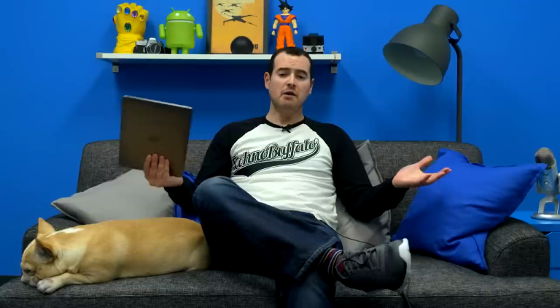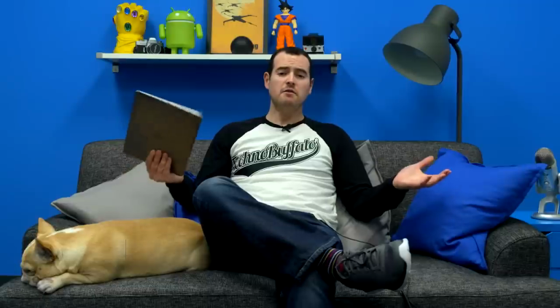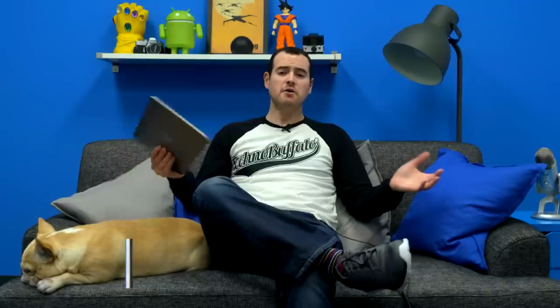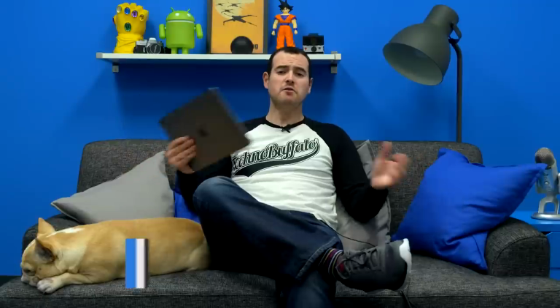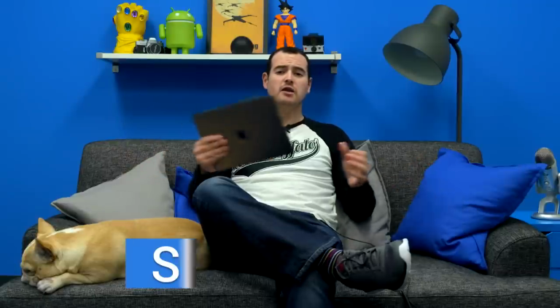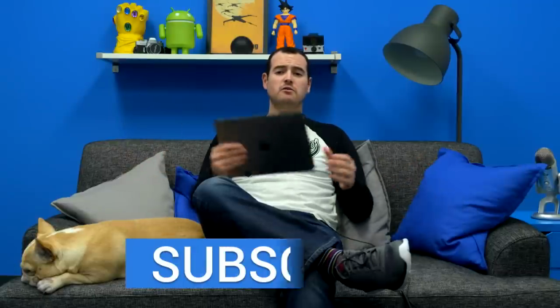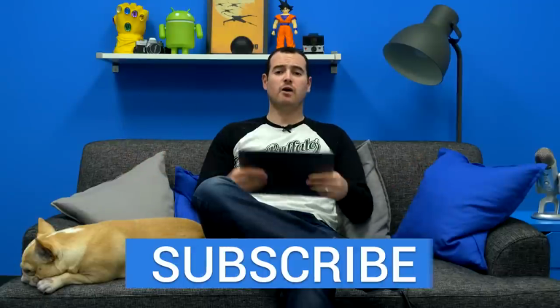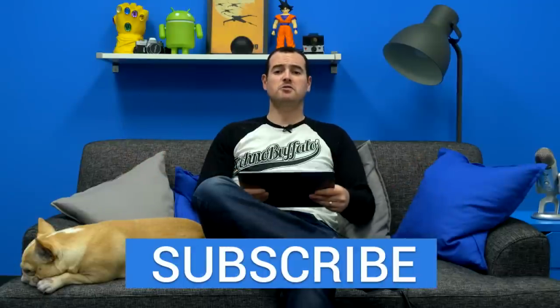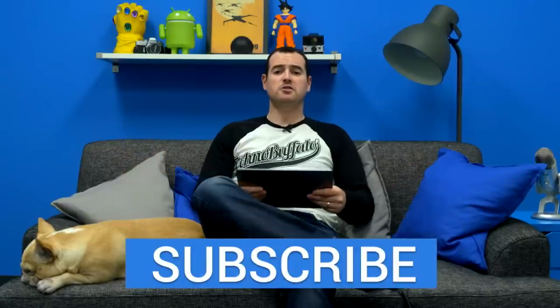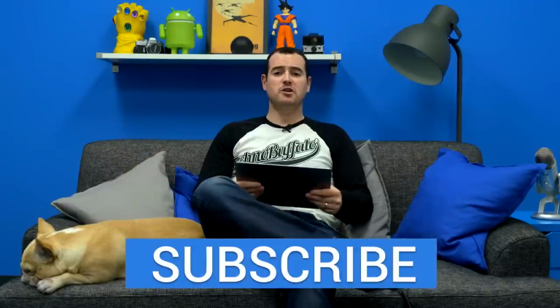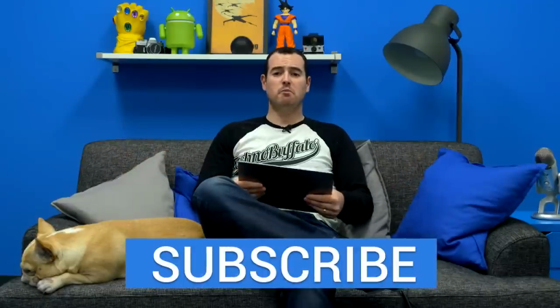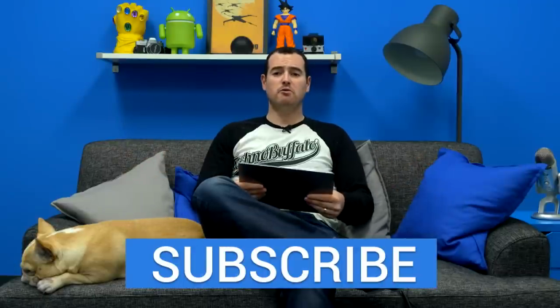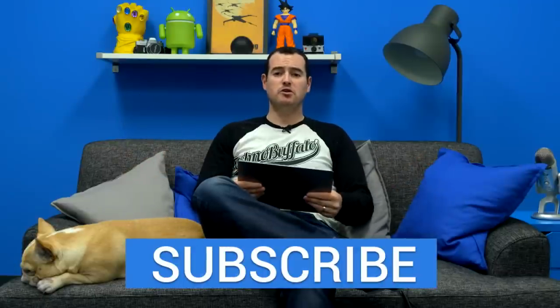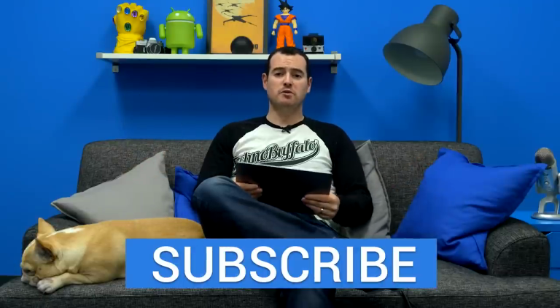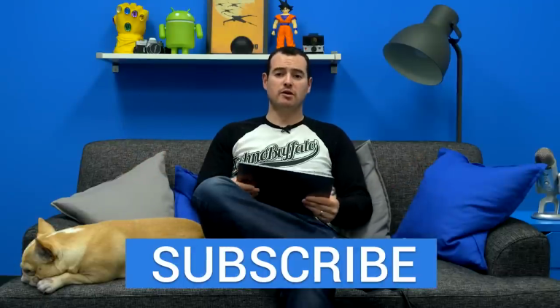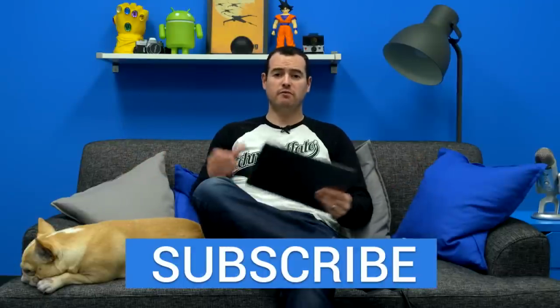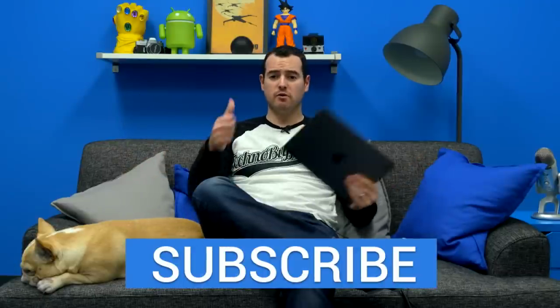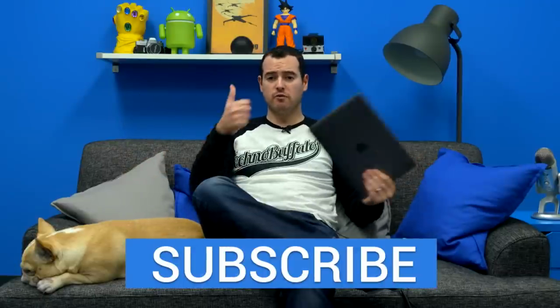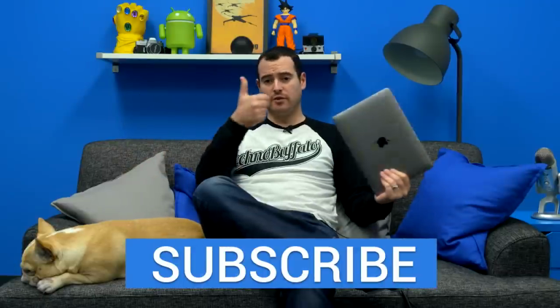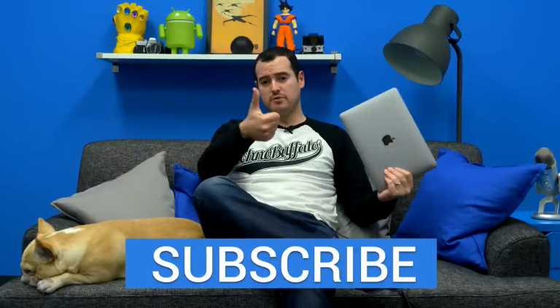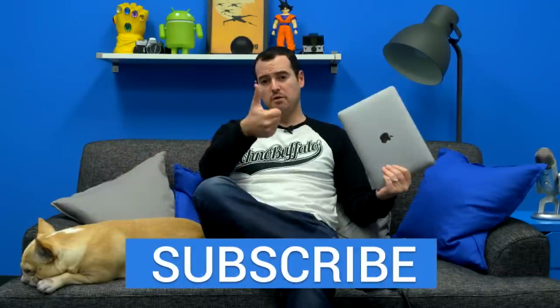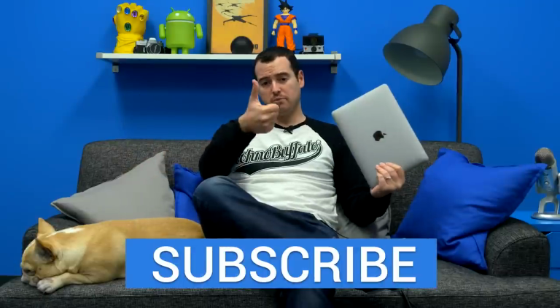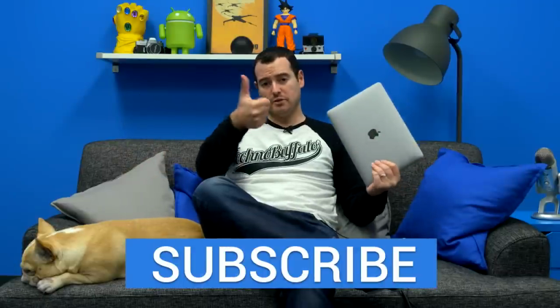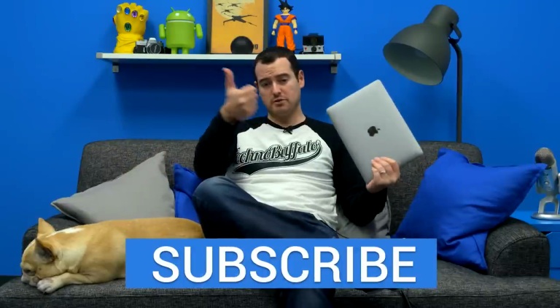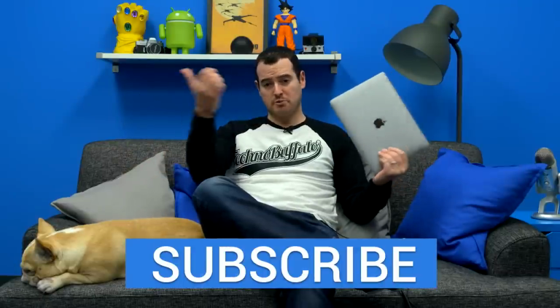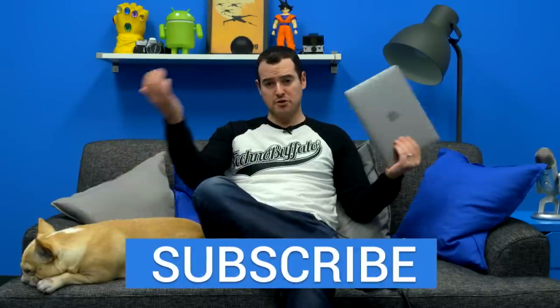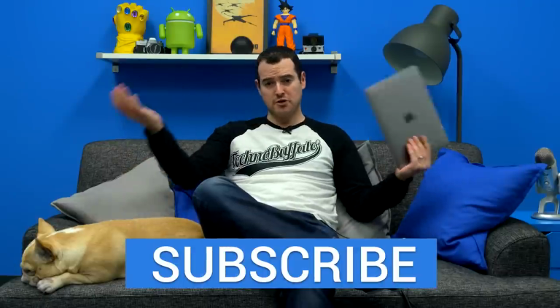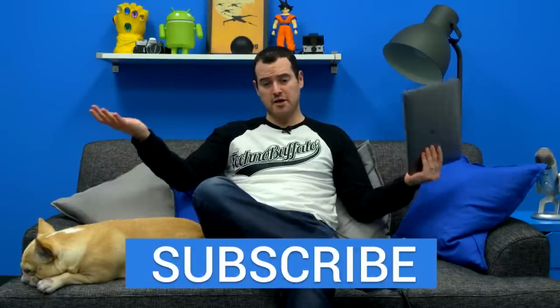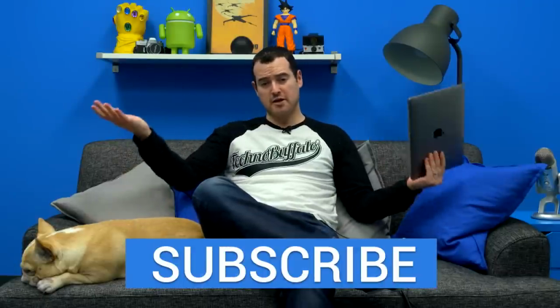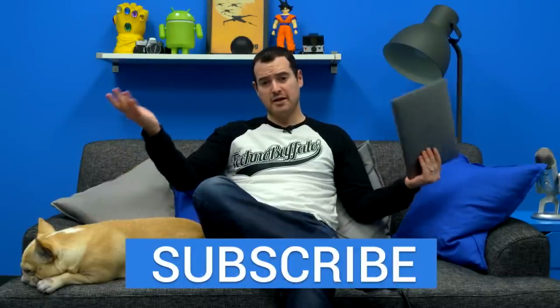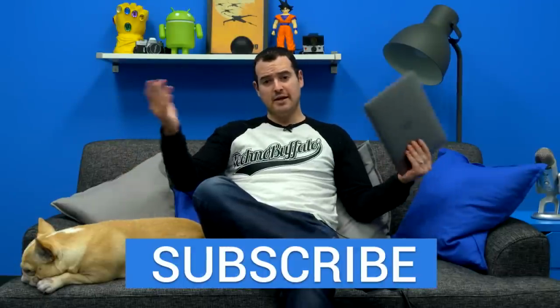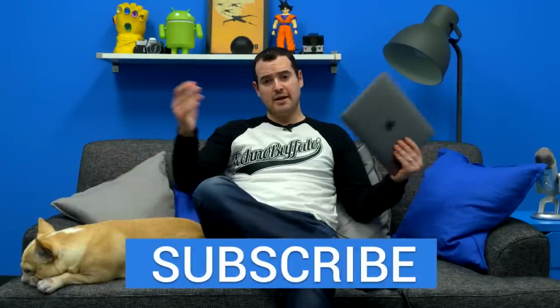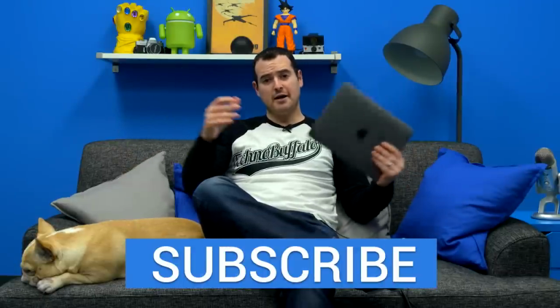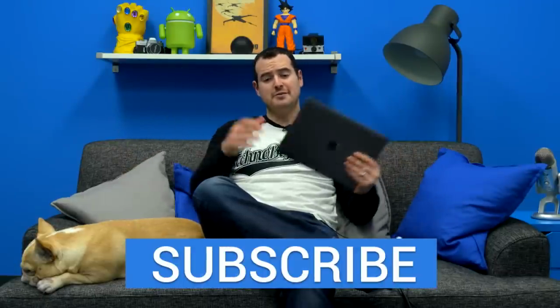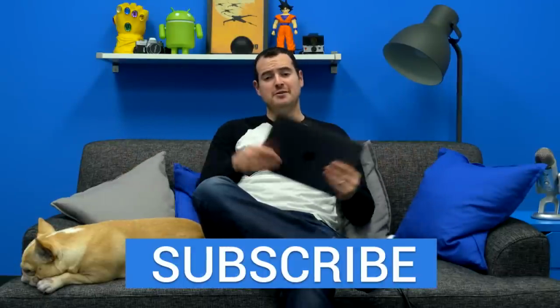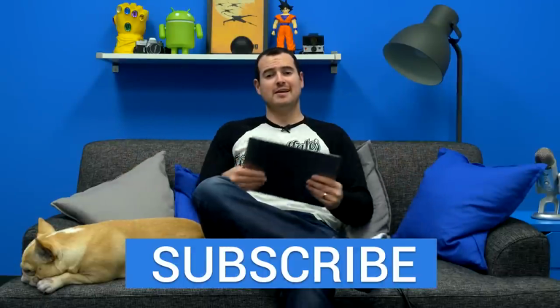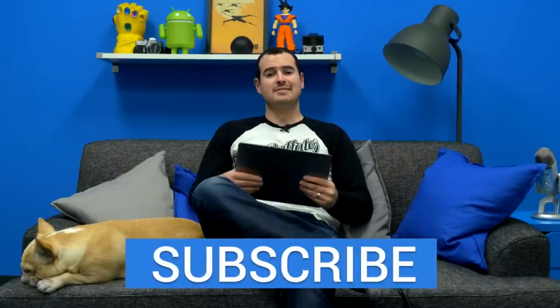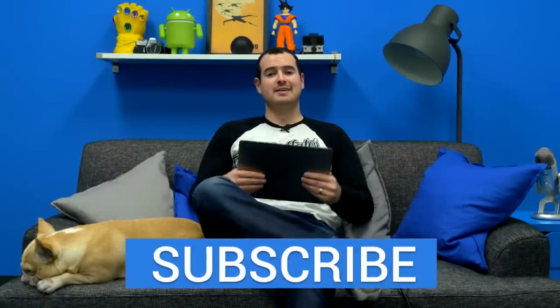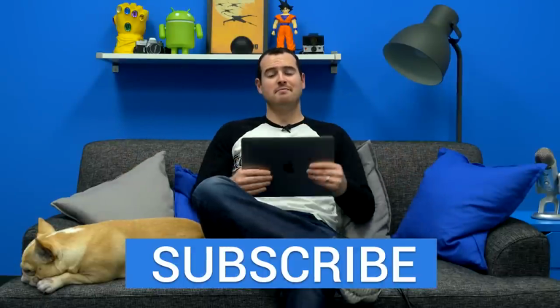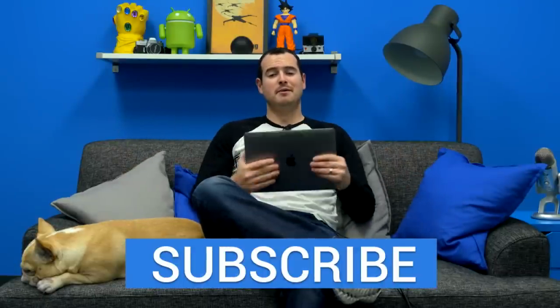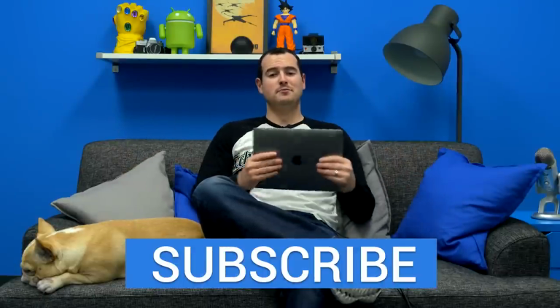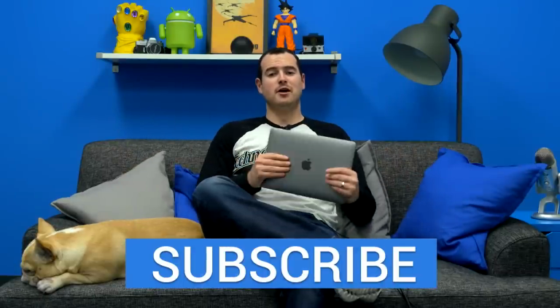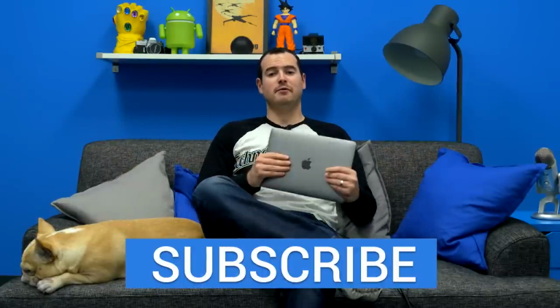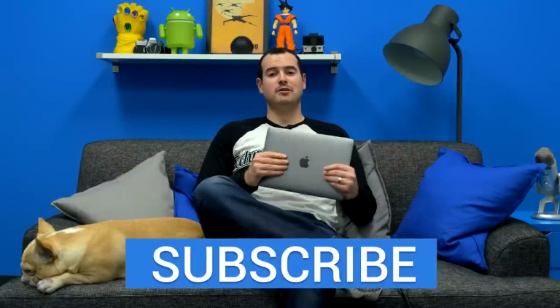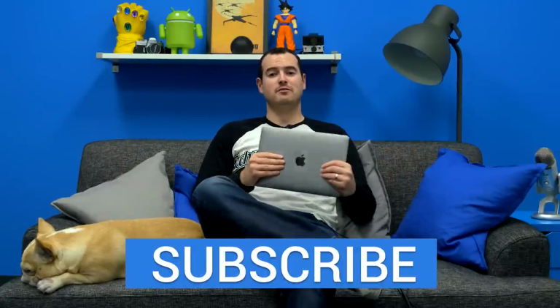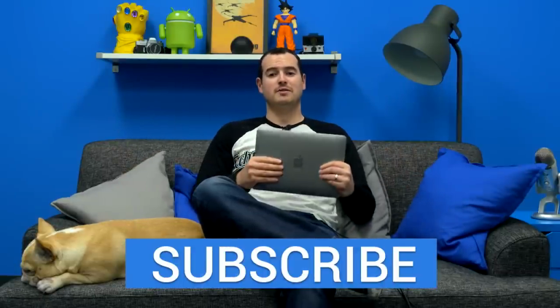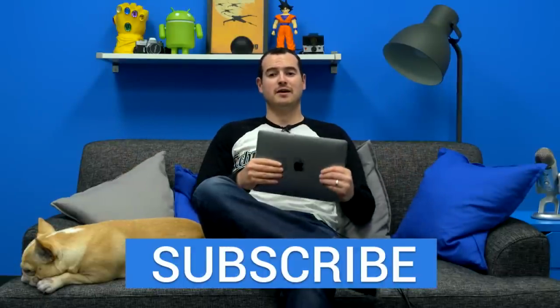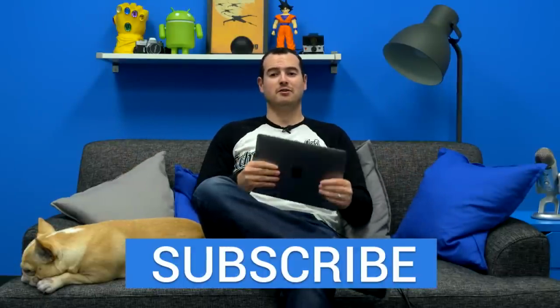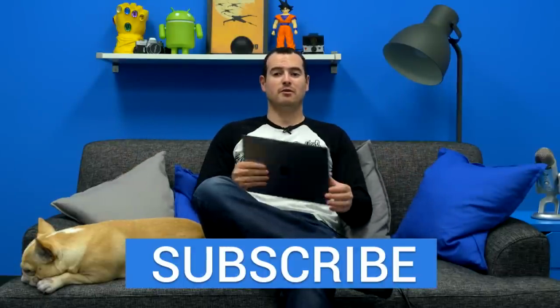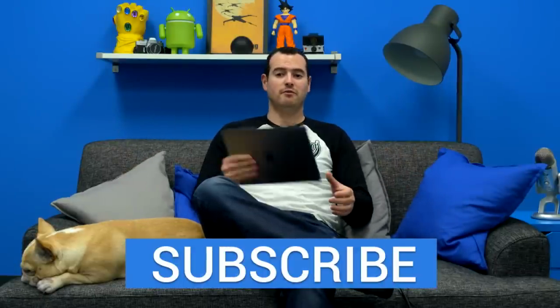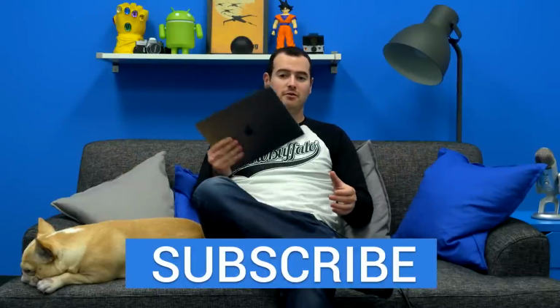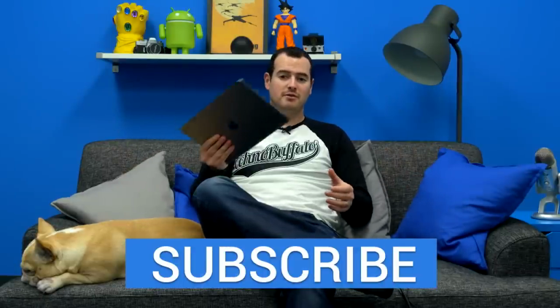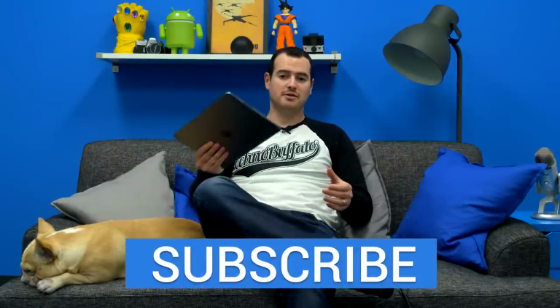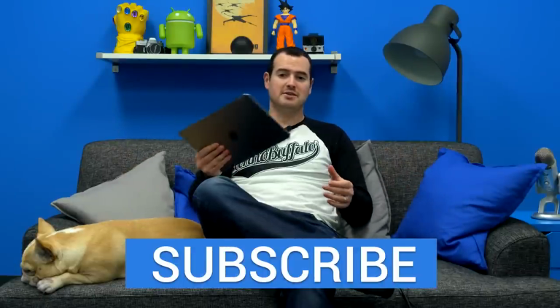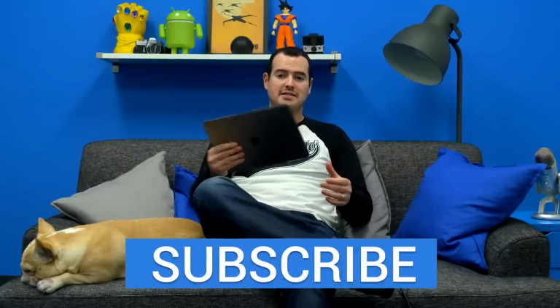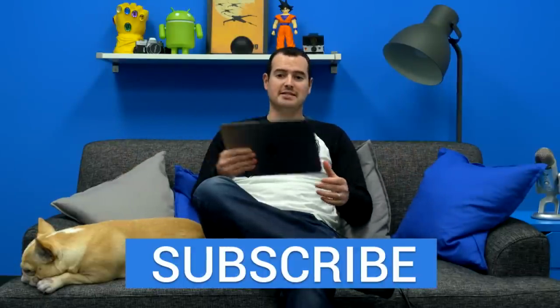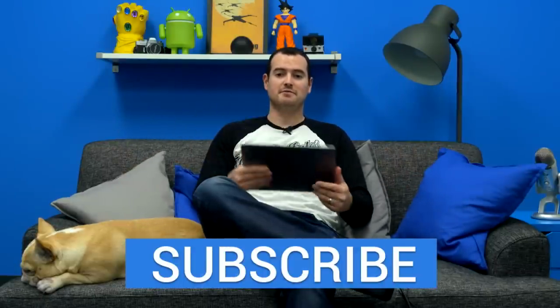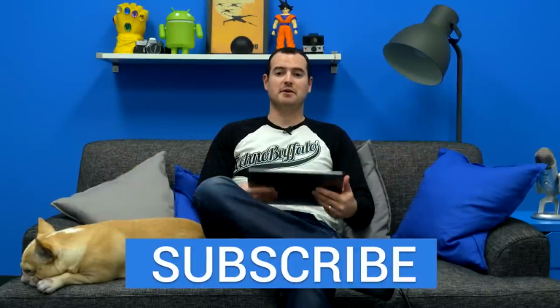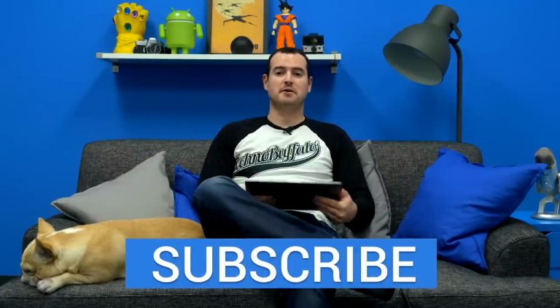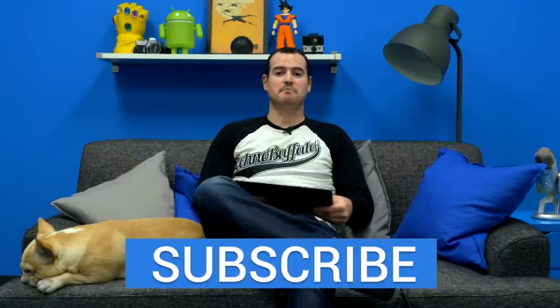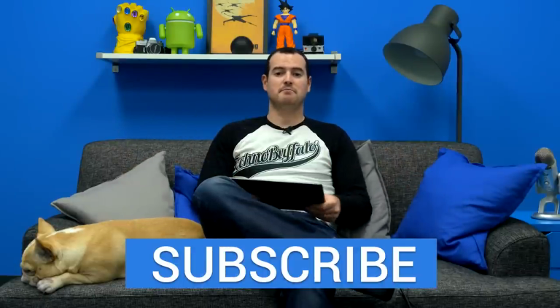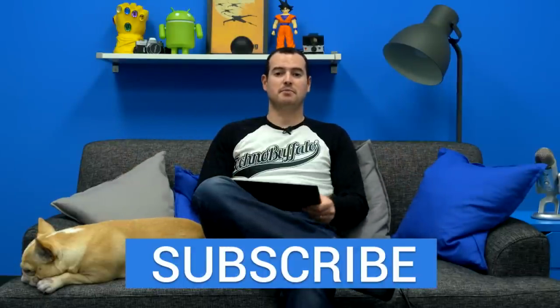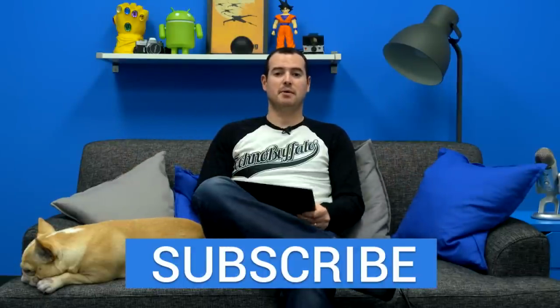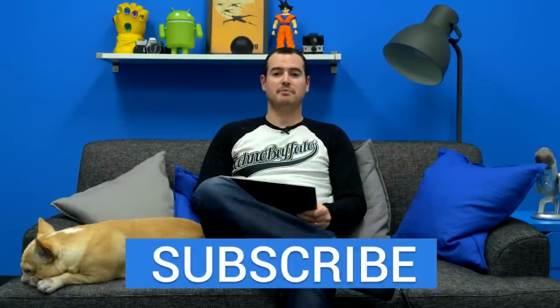Anyway, thank you guys for watching. I hope you enjoyed. Give the video a thumbs up — we always appreciate it. Until next time, I'm John Rettinger from TechnoBuffalo. See you guys in the next video. Bye bye.